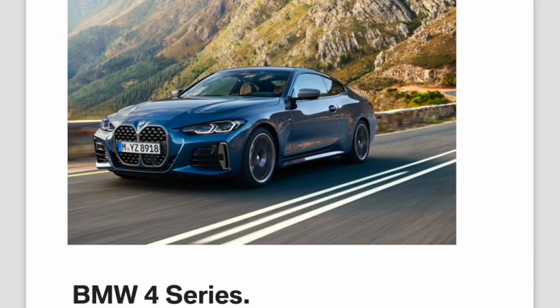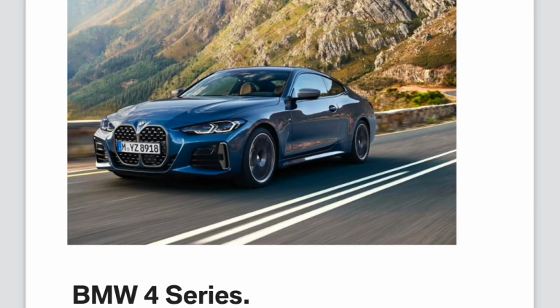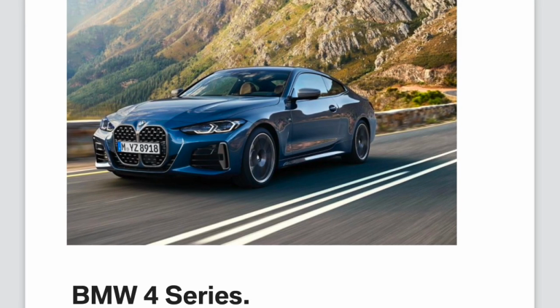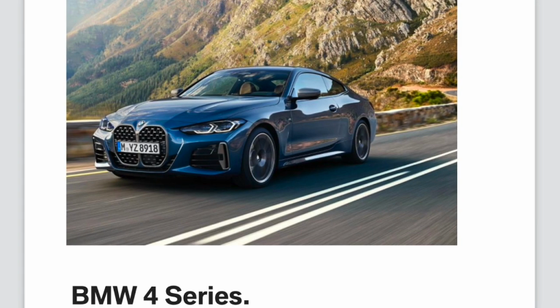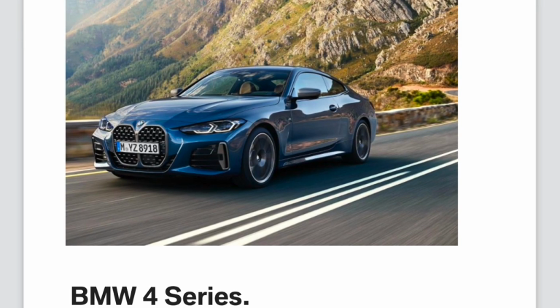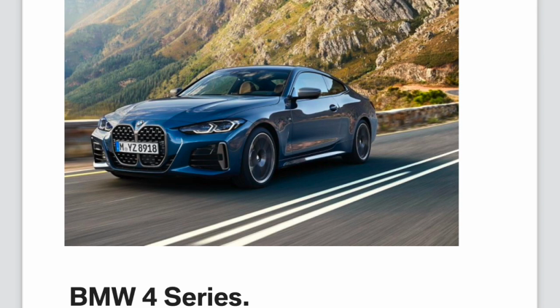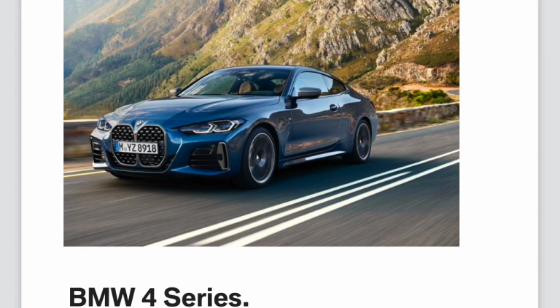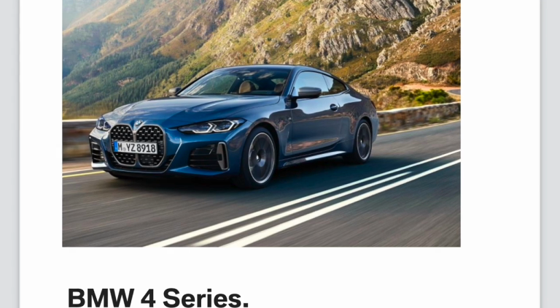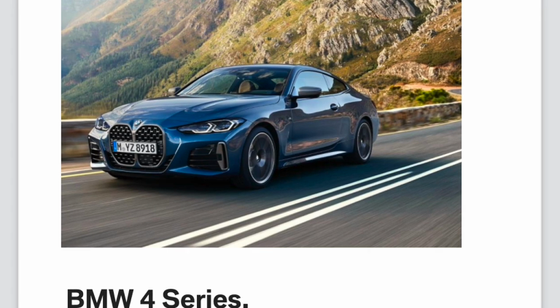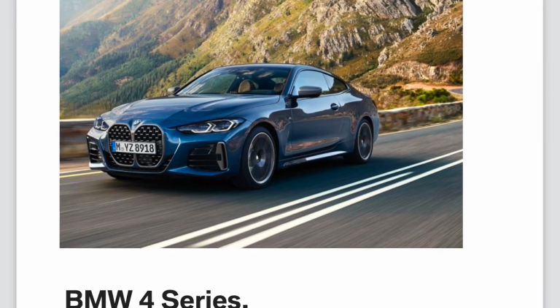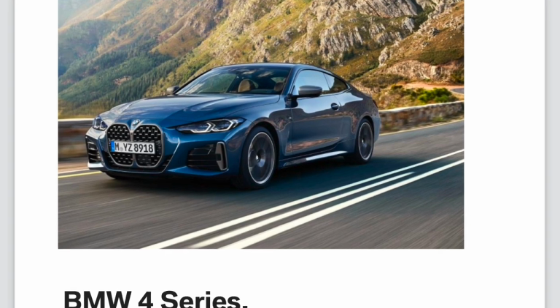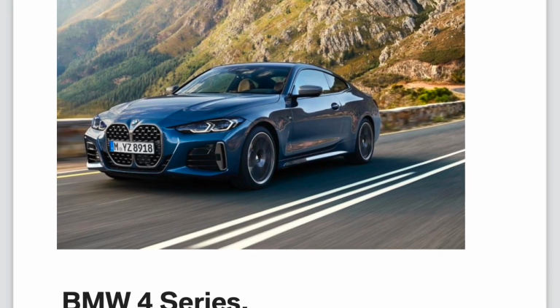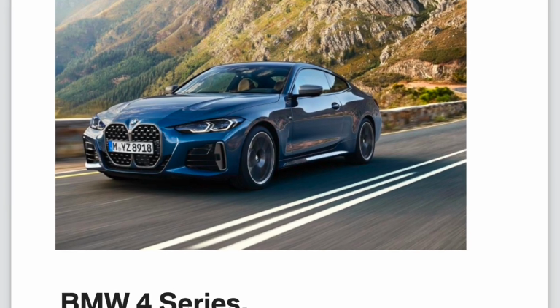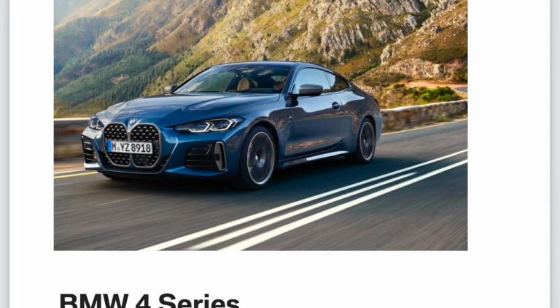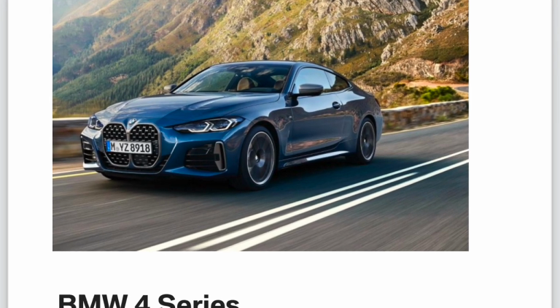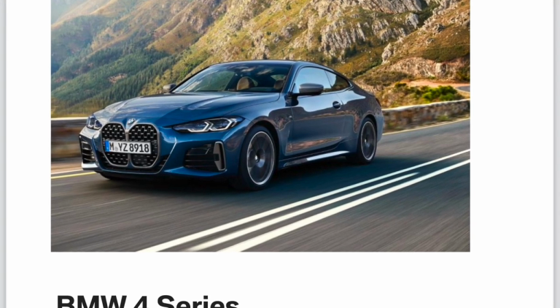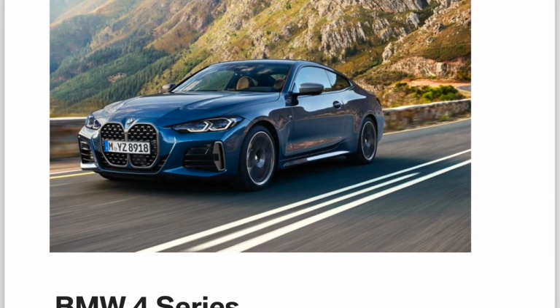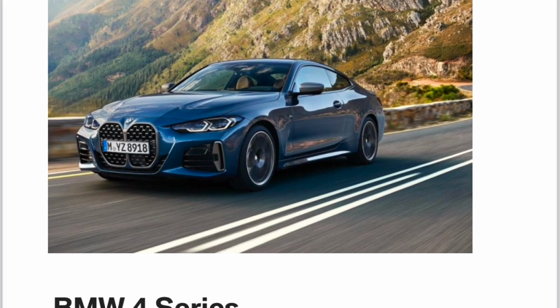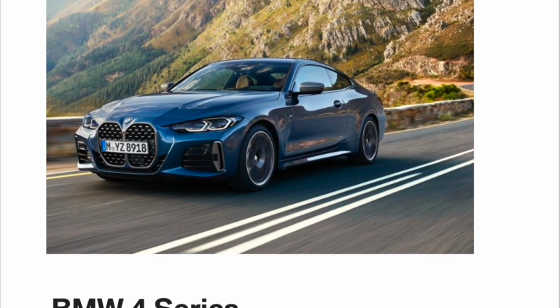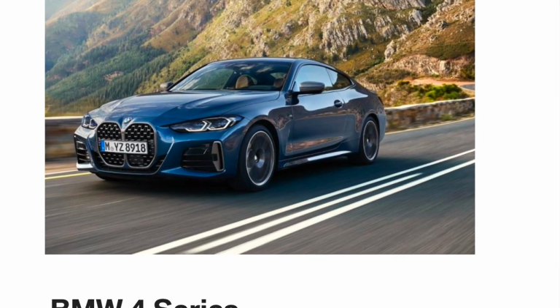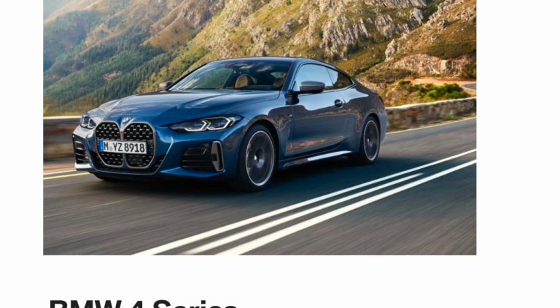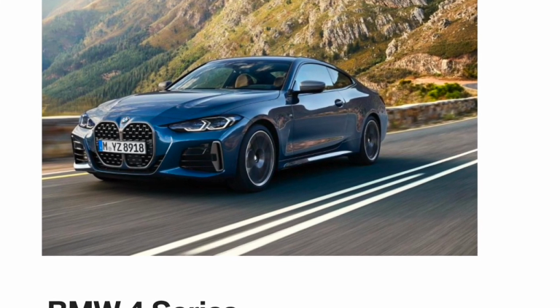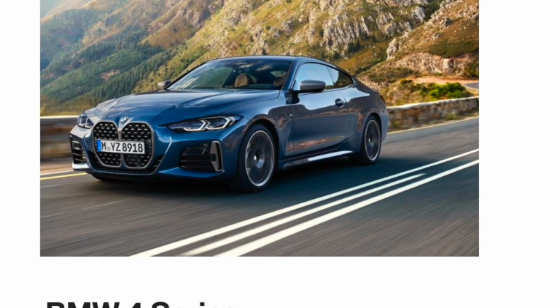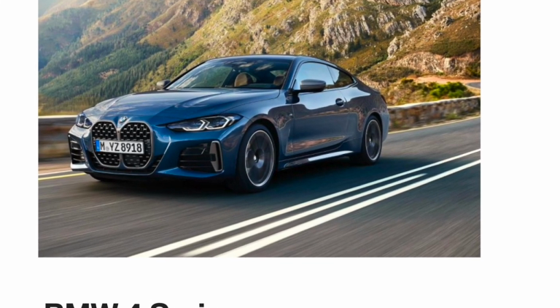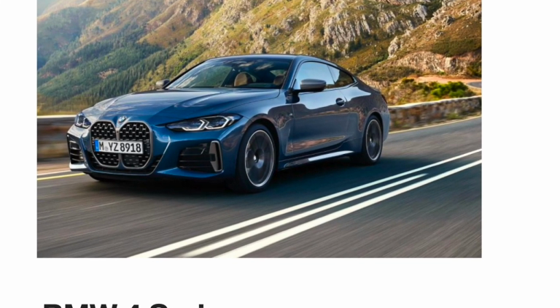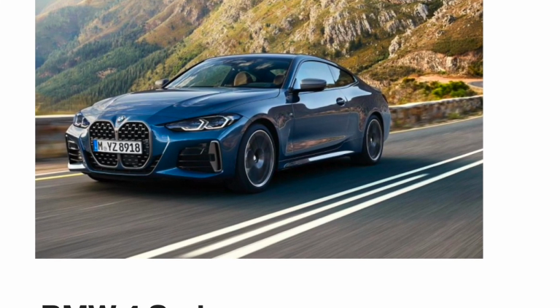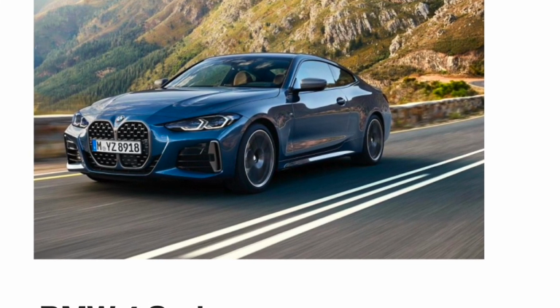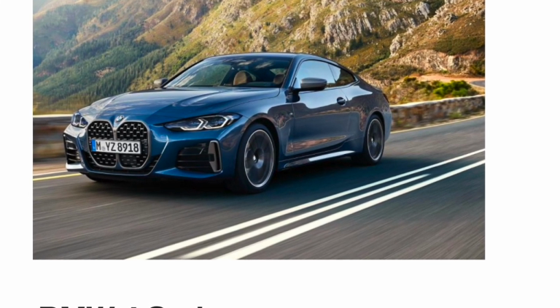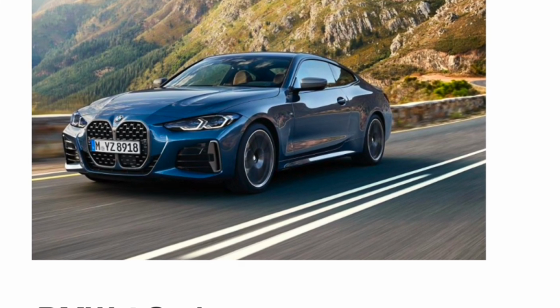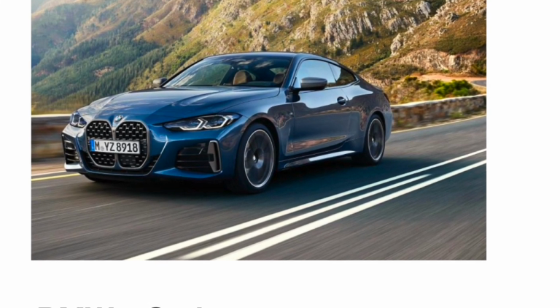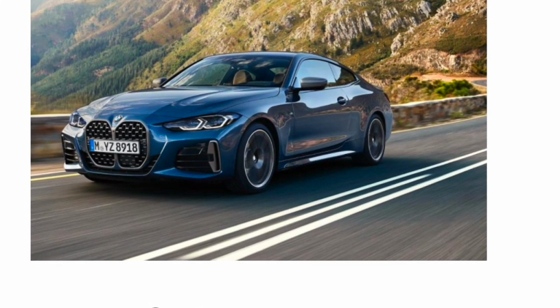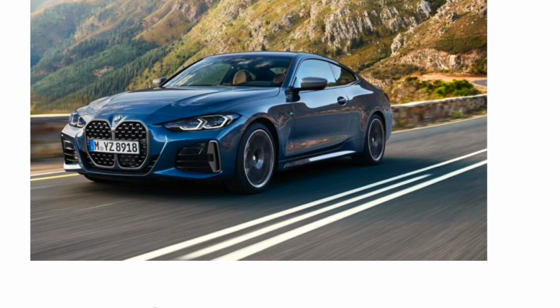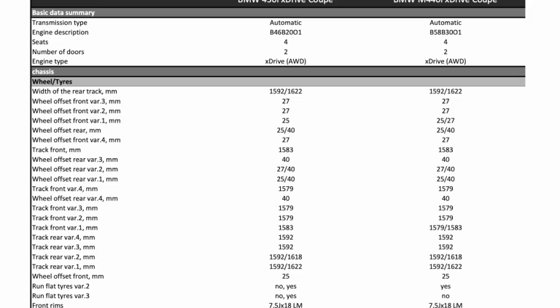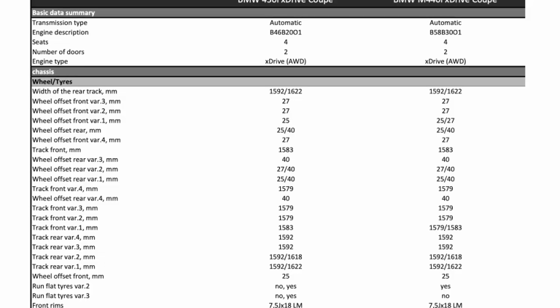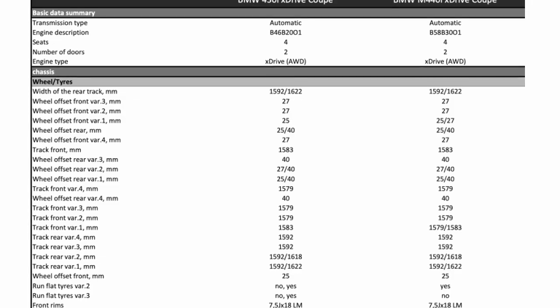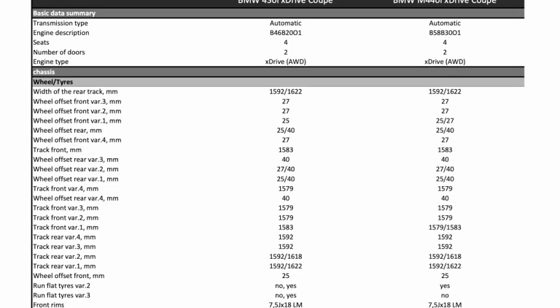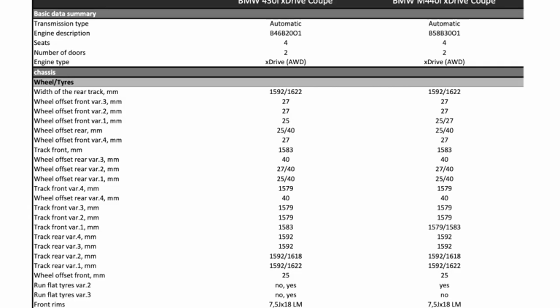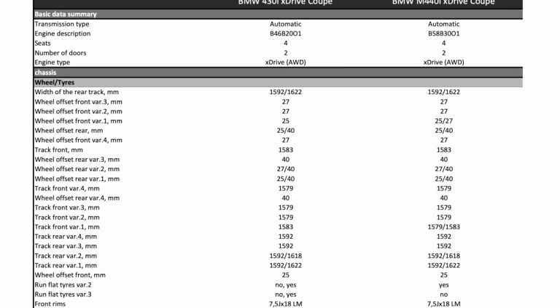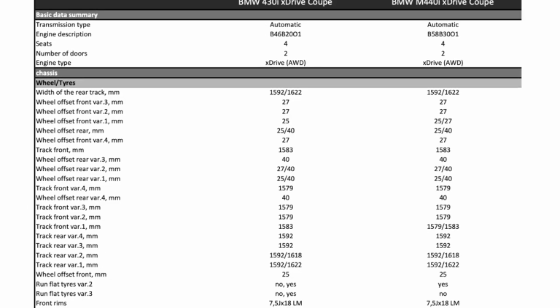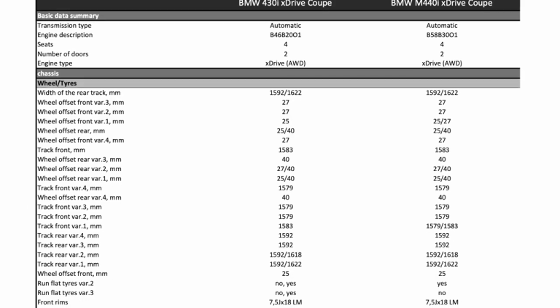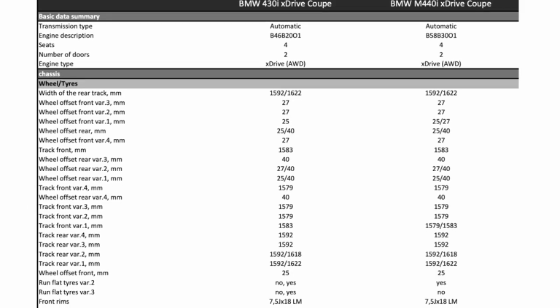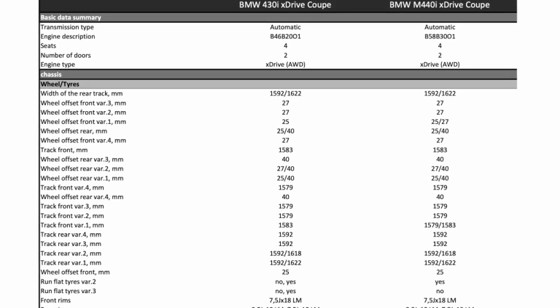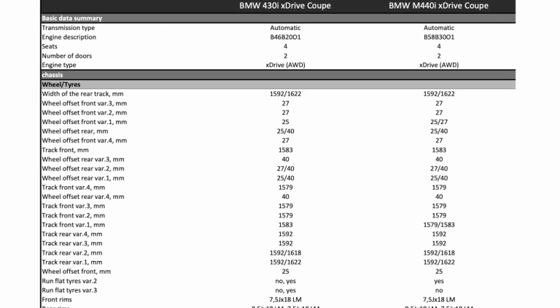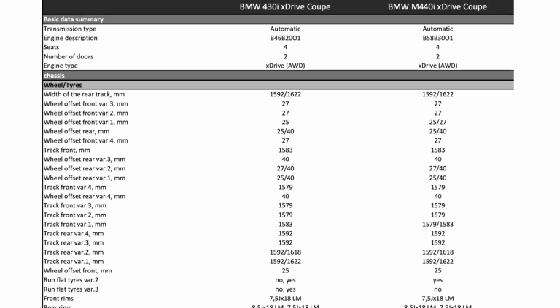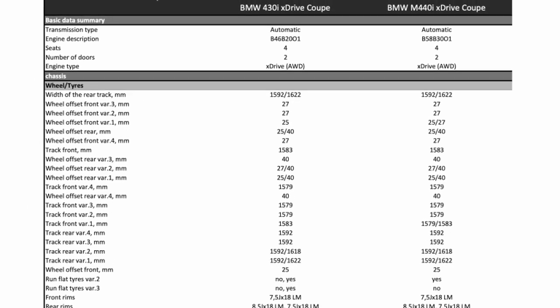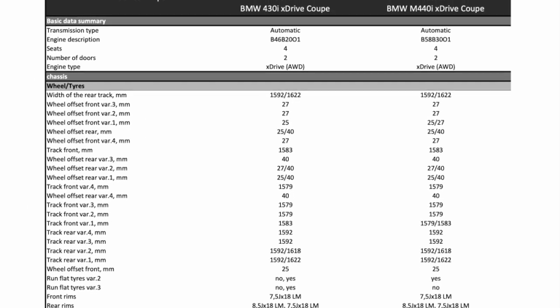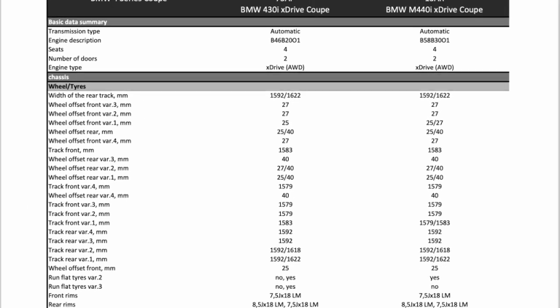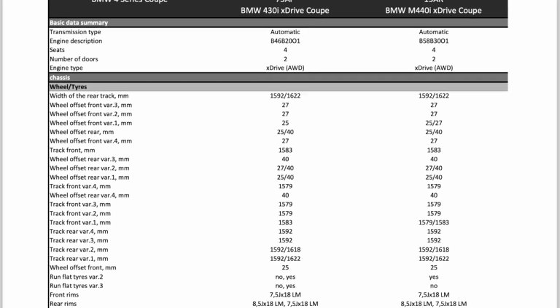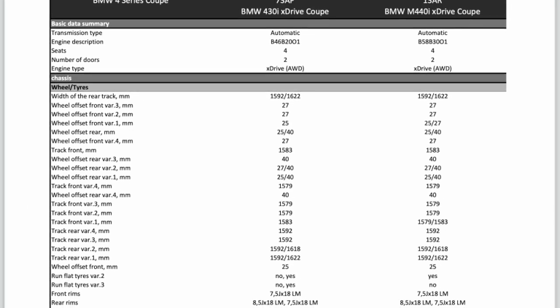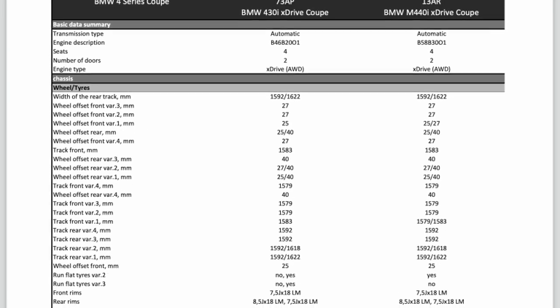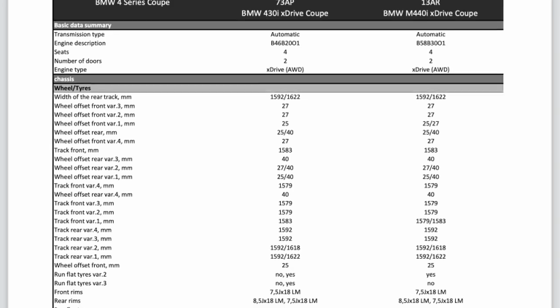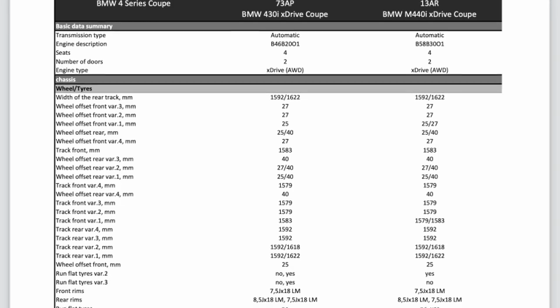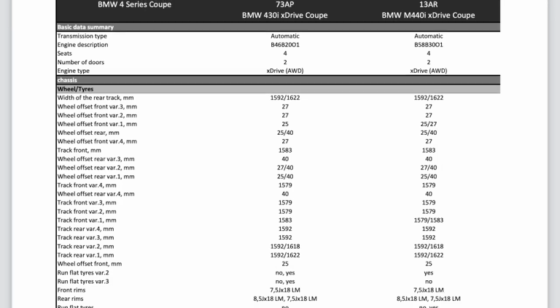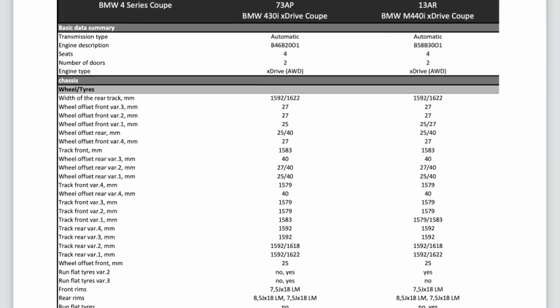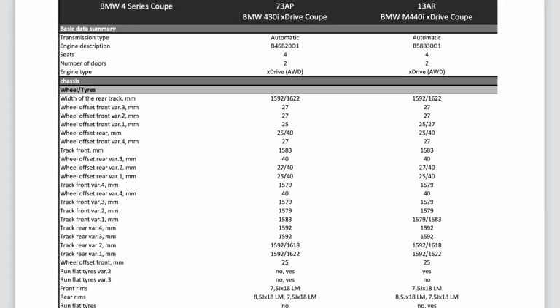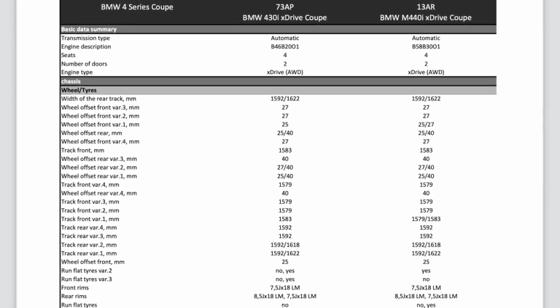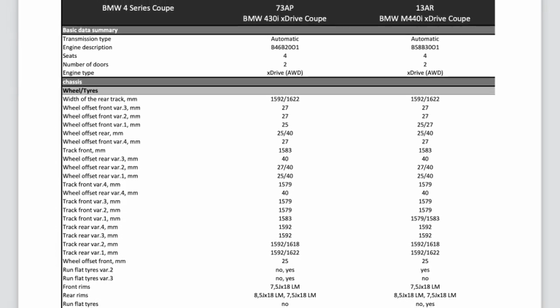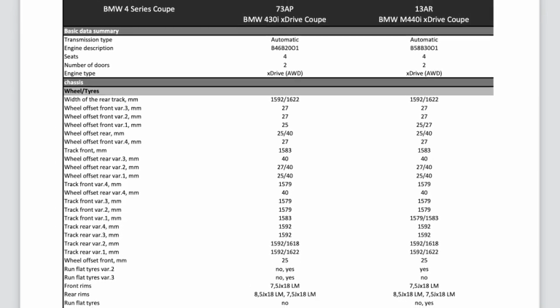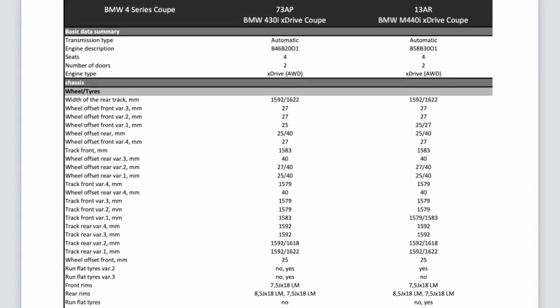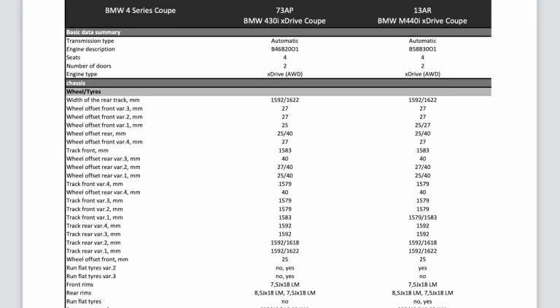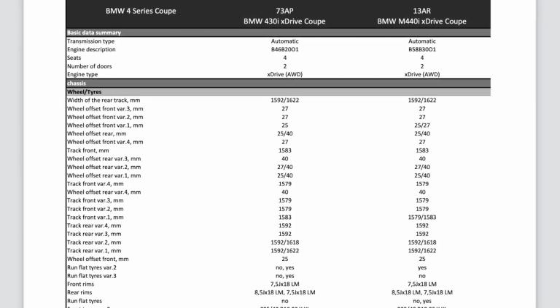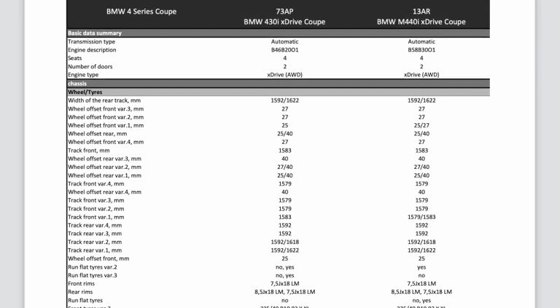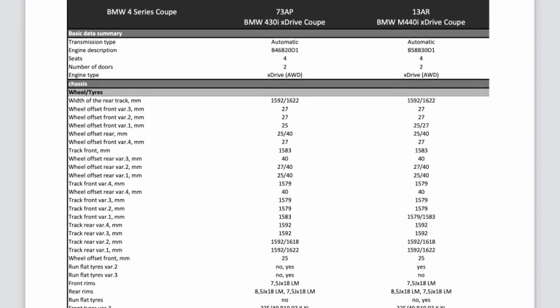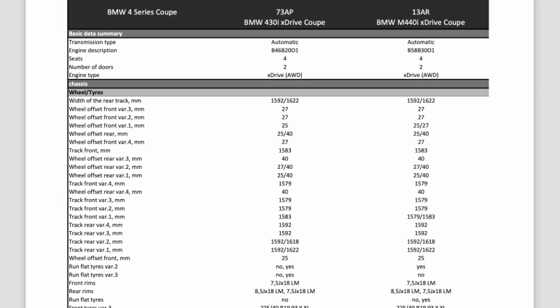Now we're going to hop into the technical specs for the vehicle — once again, four seconds per slide. Just pause it if you want to read and review any of the technical specs.